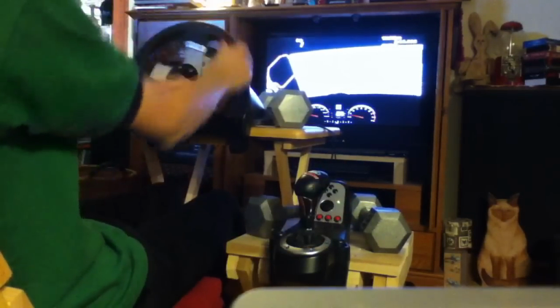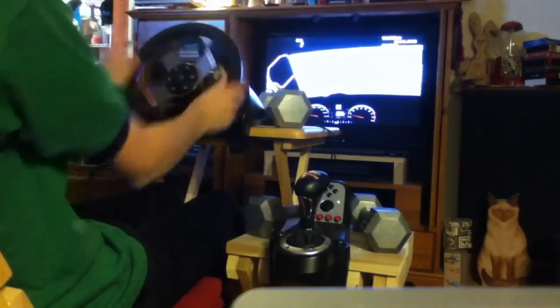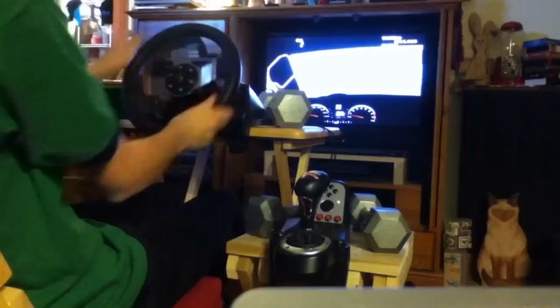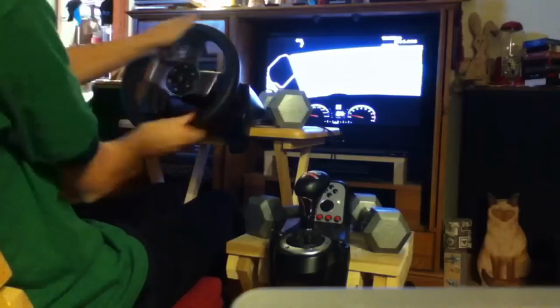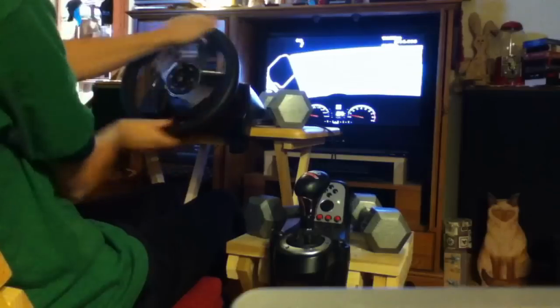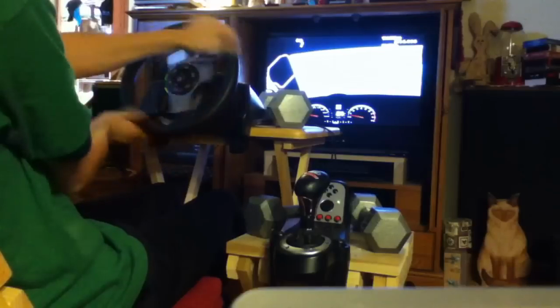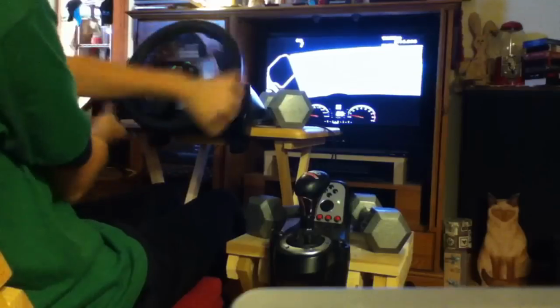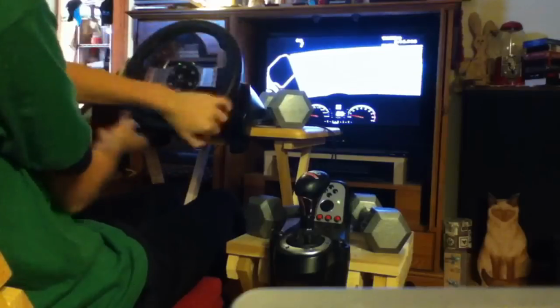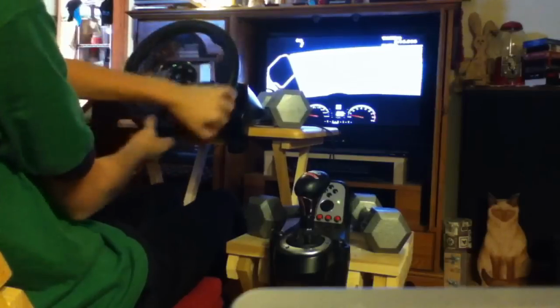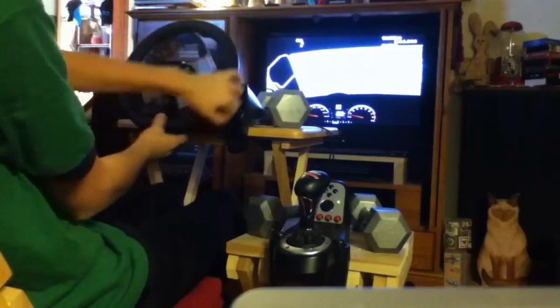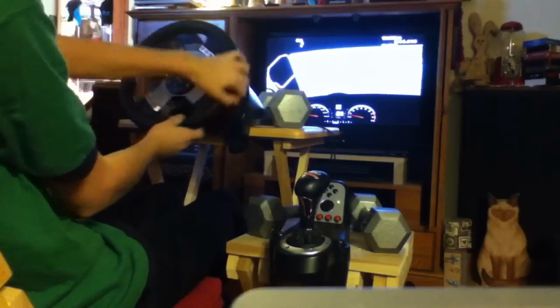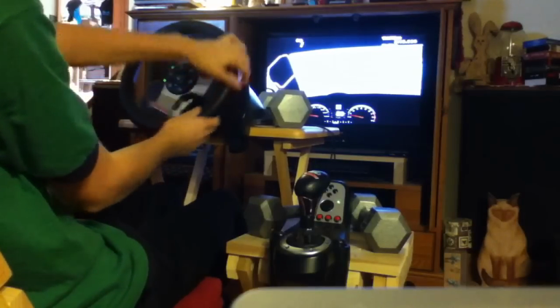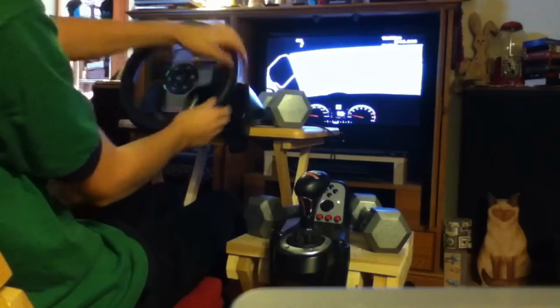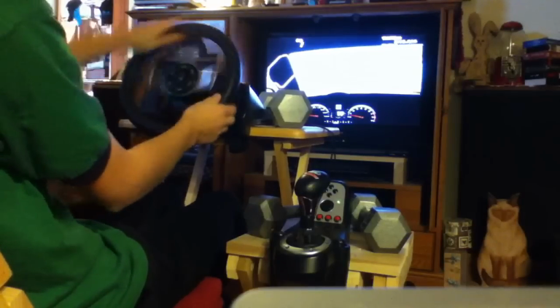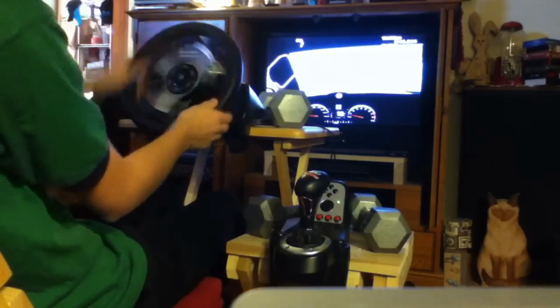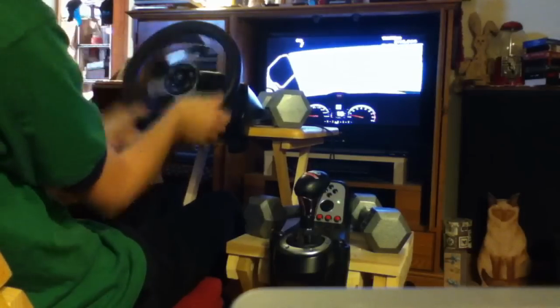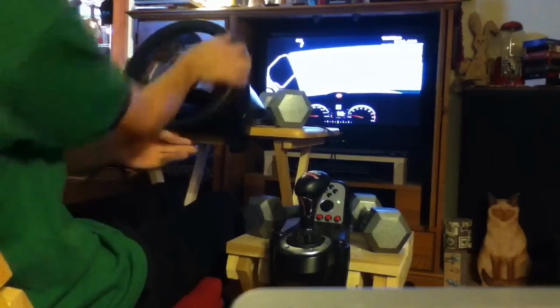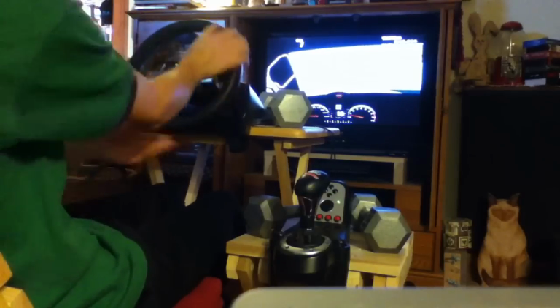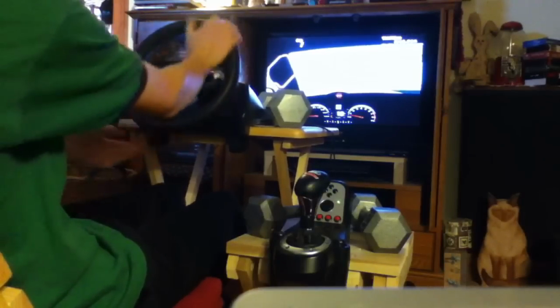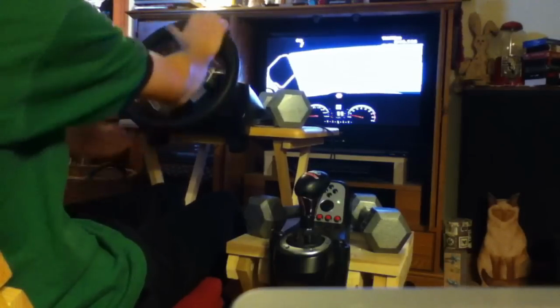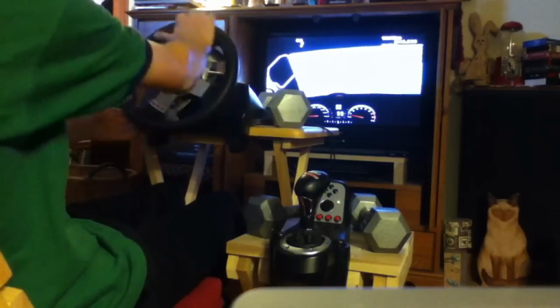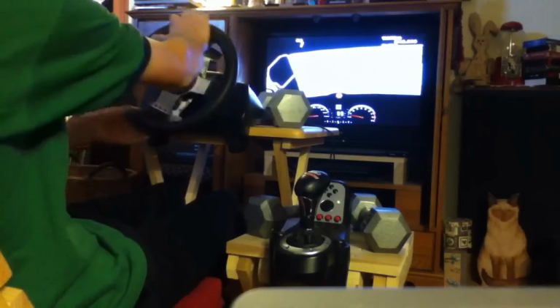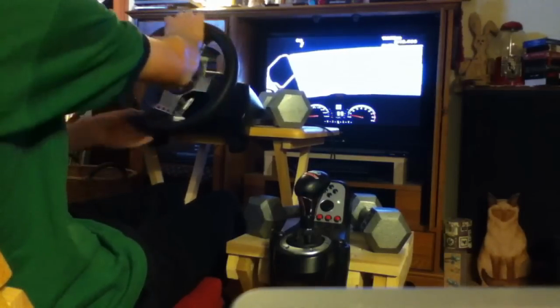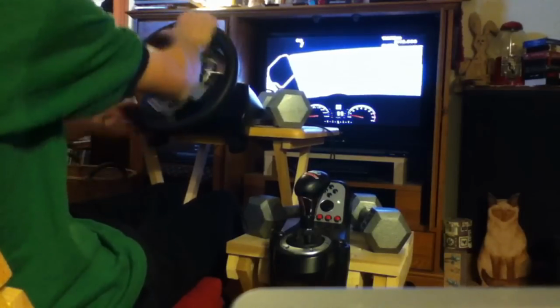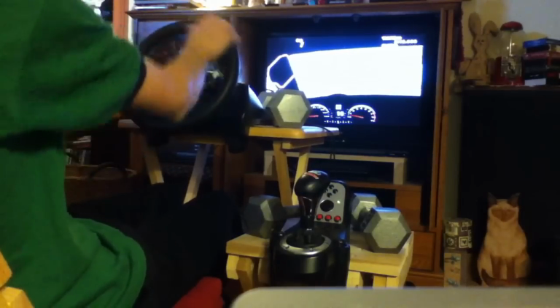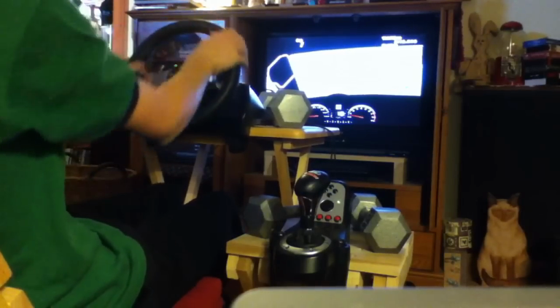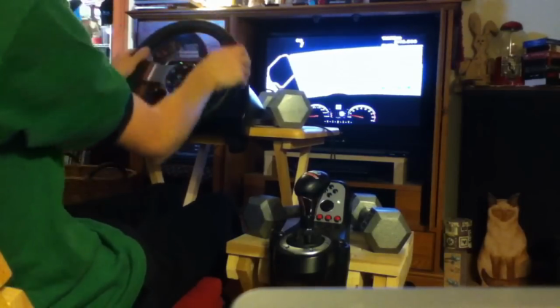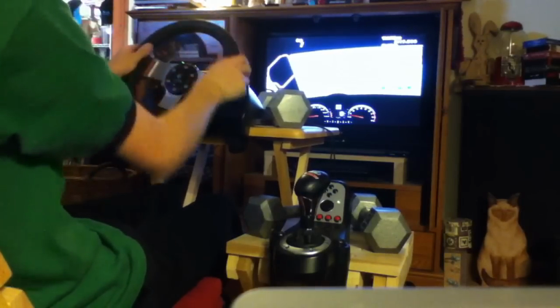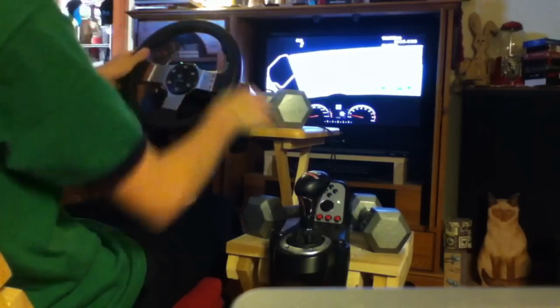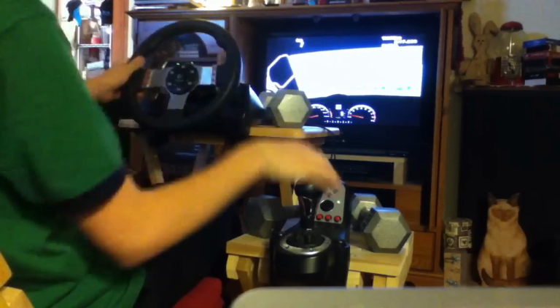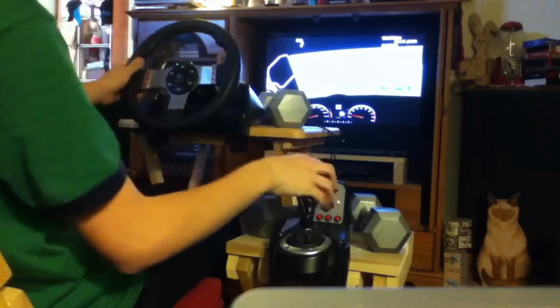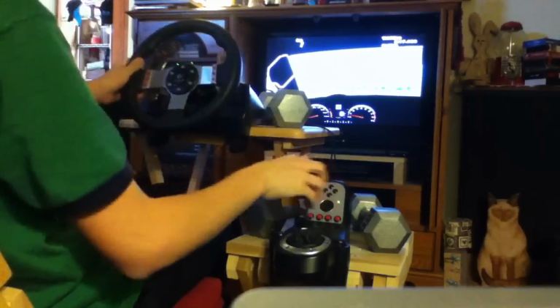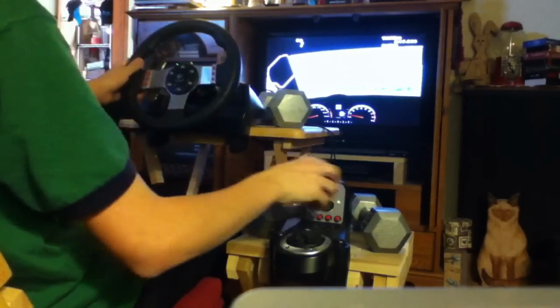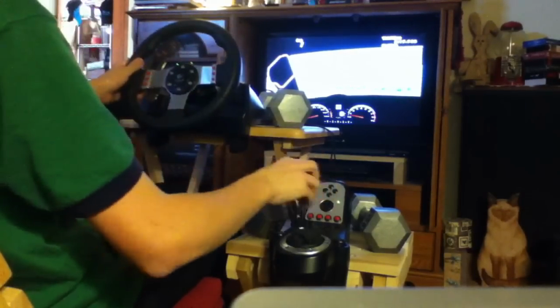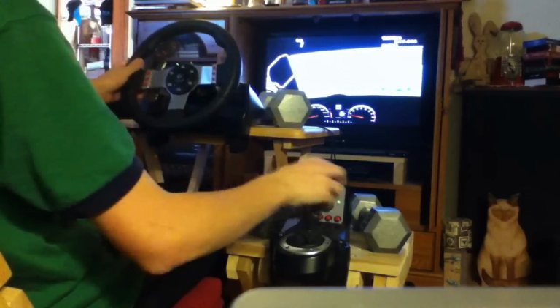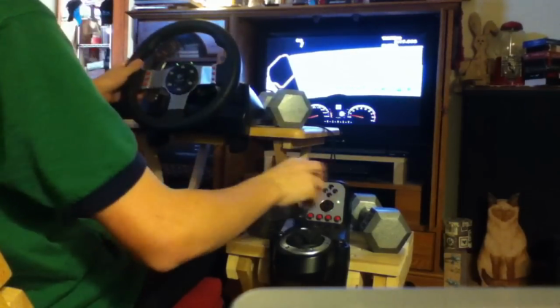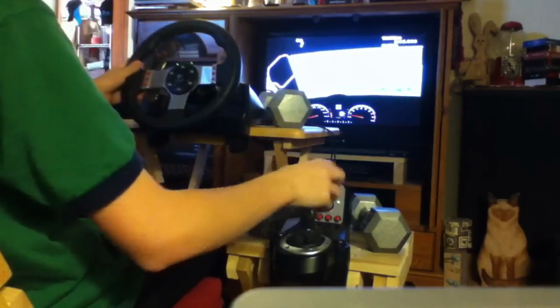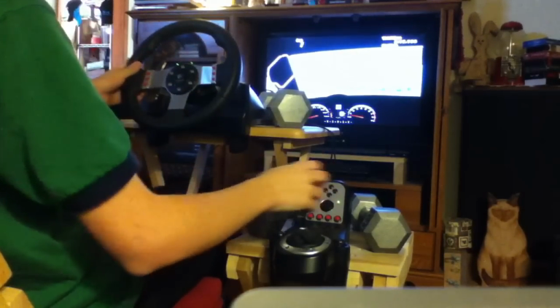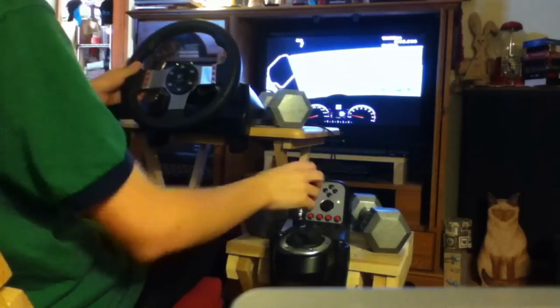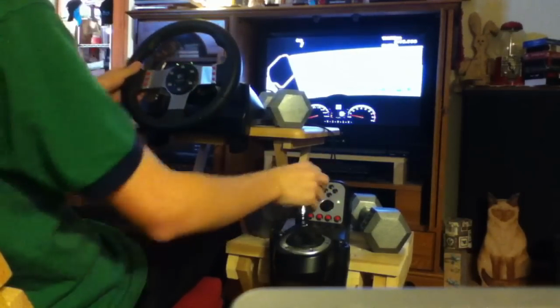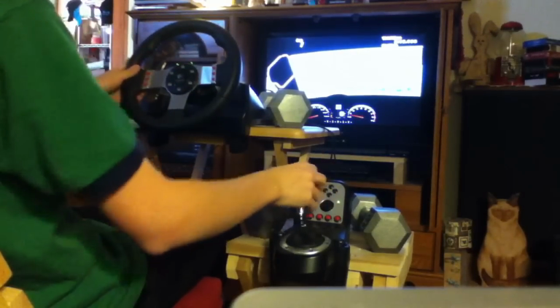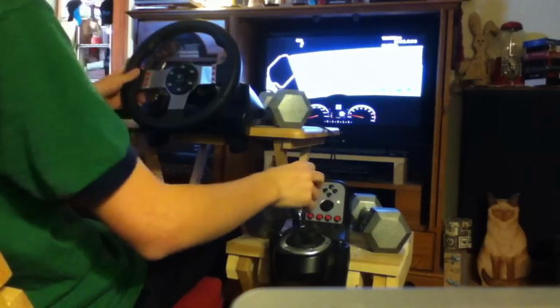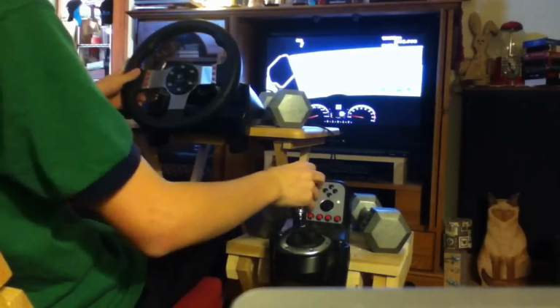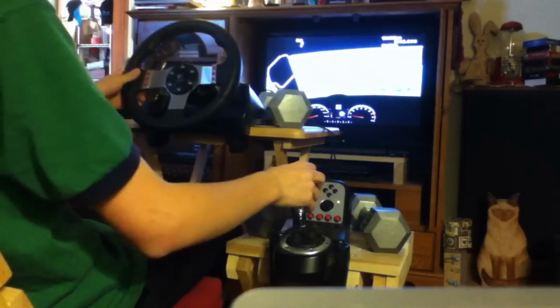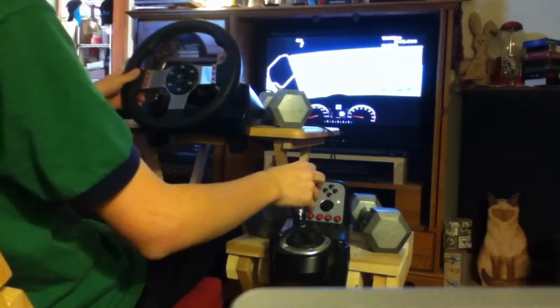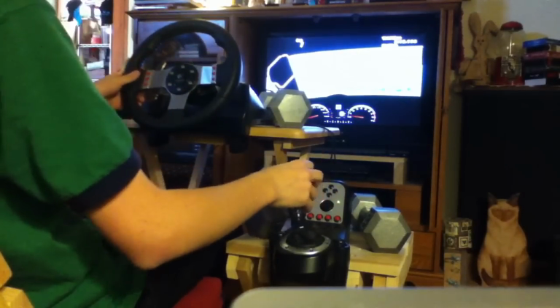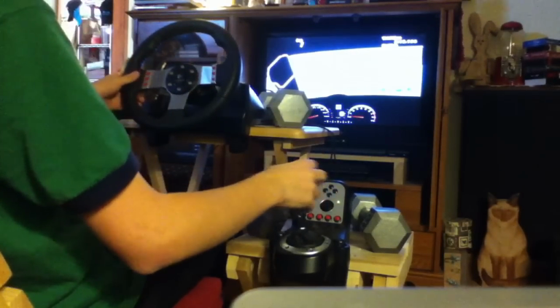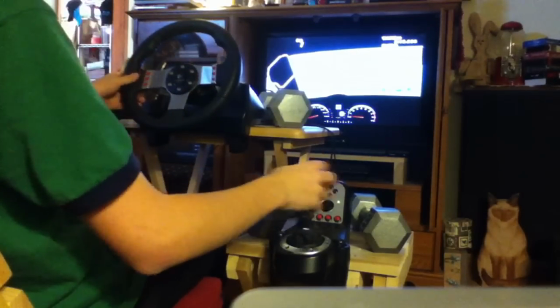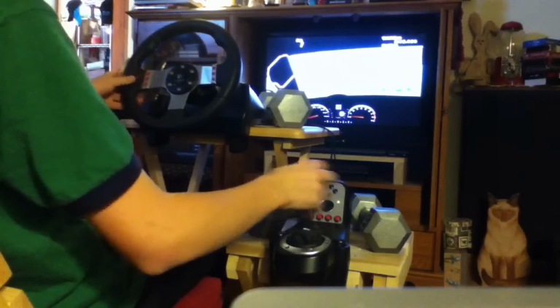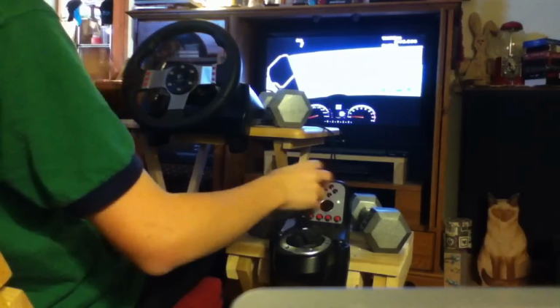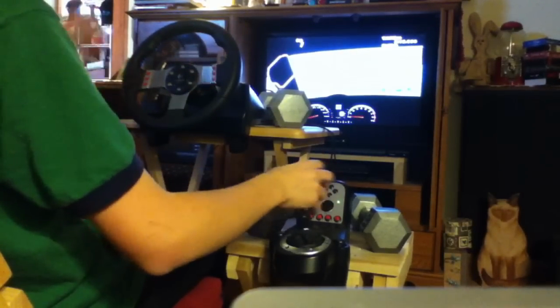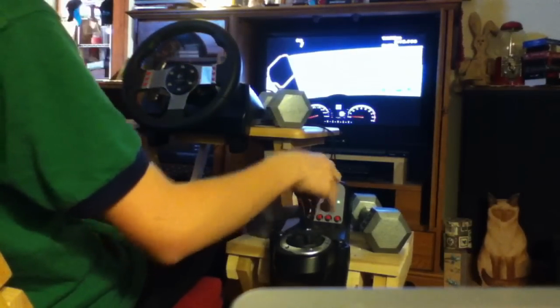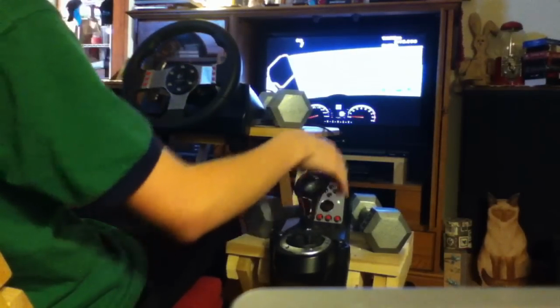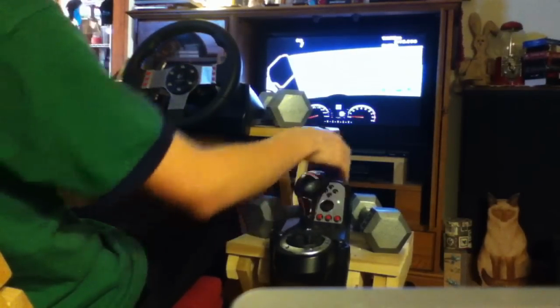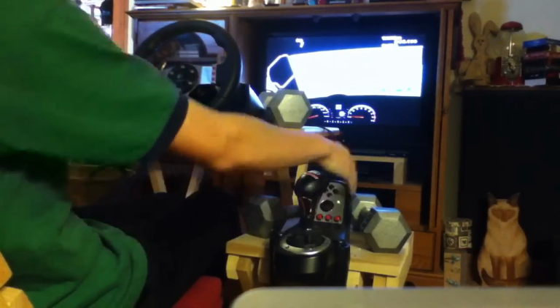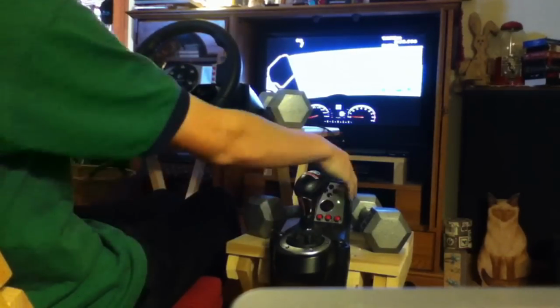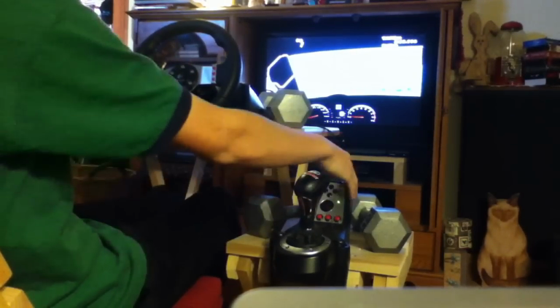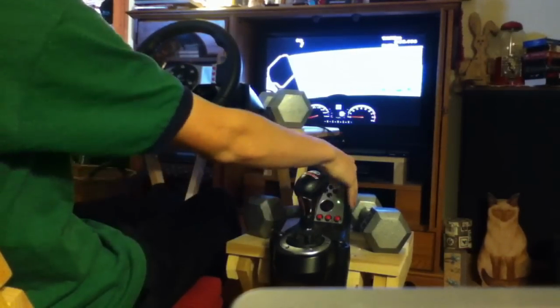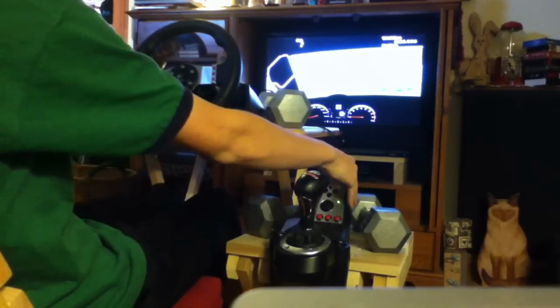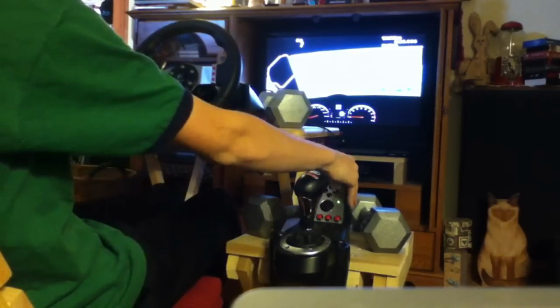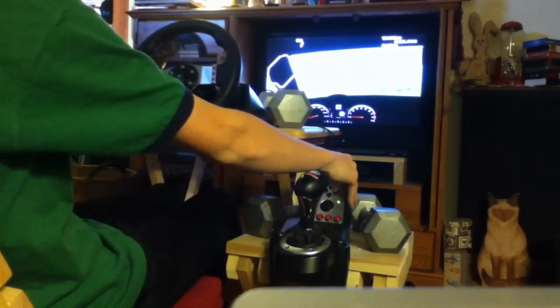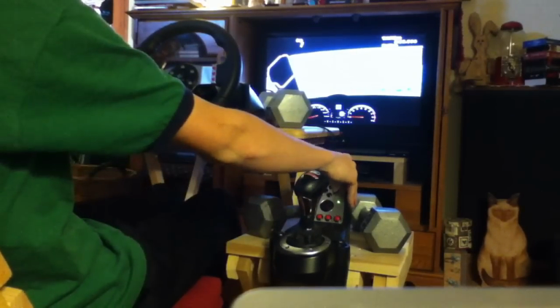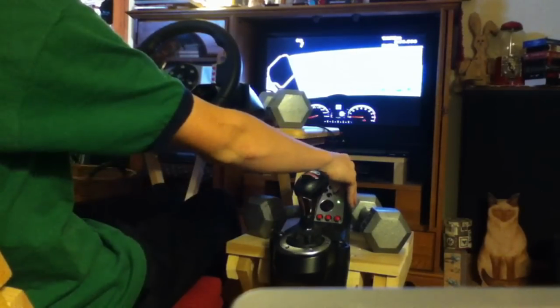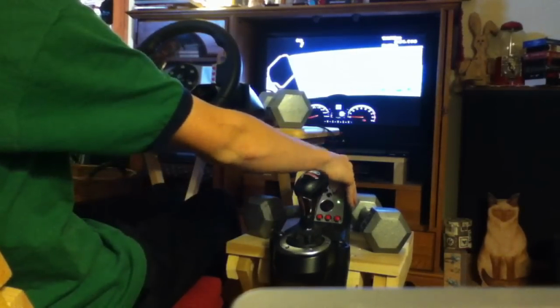Sometimes it's my fault, sometimes the shifter's not working, but I'll shut the car off so you can hear me better.